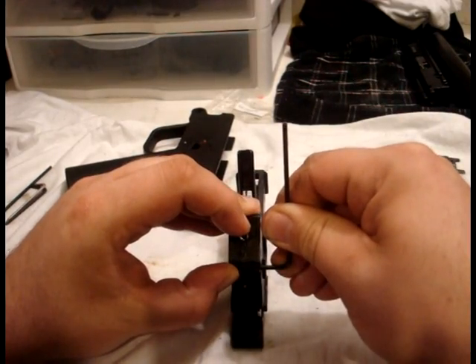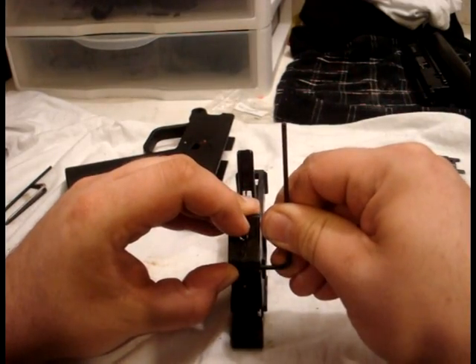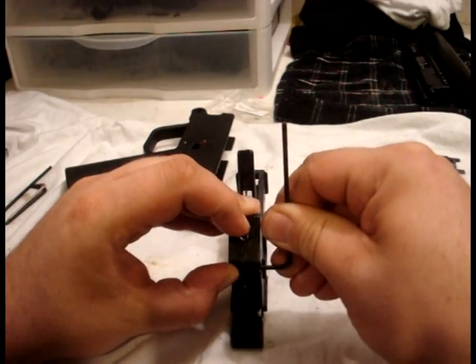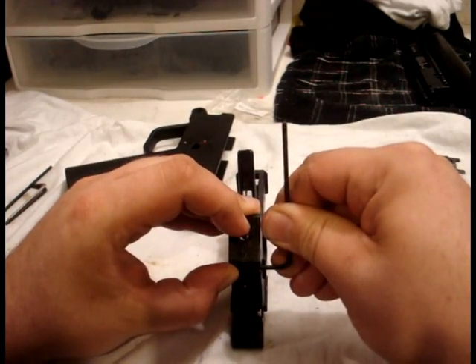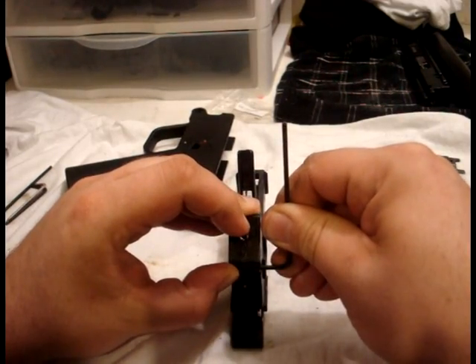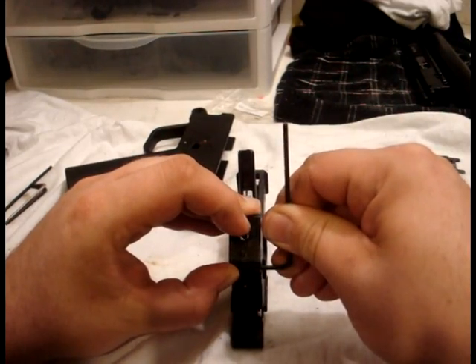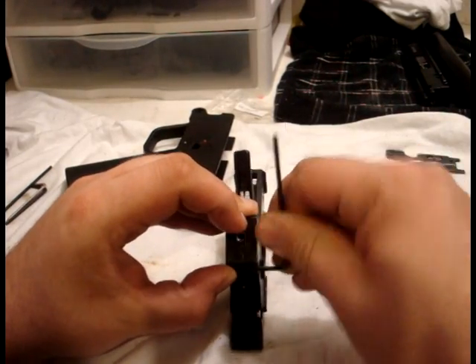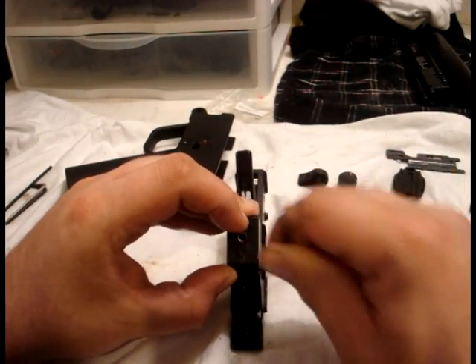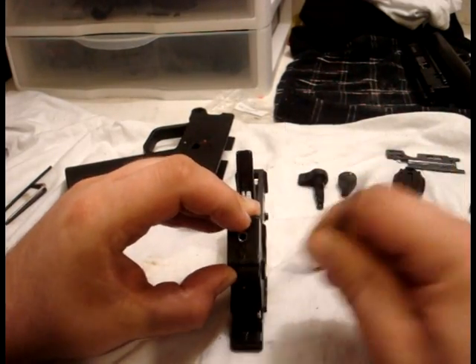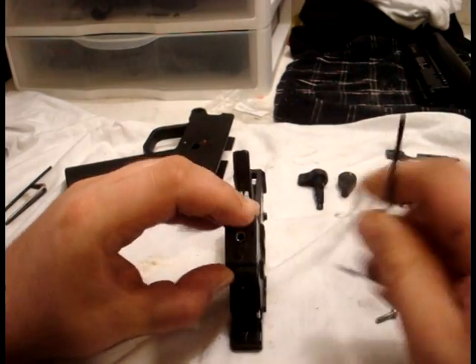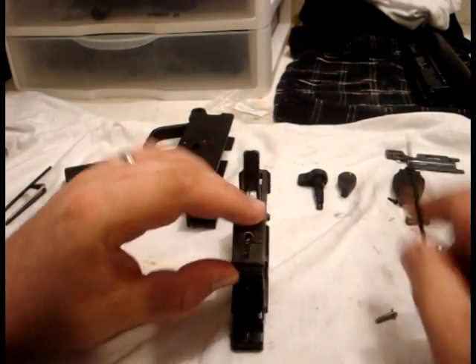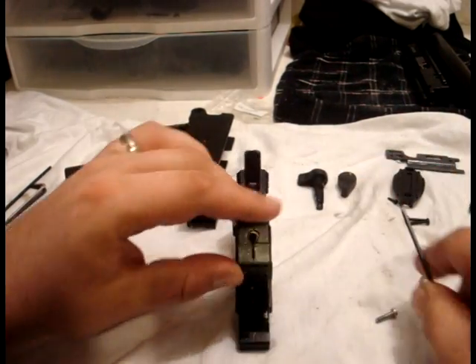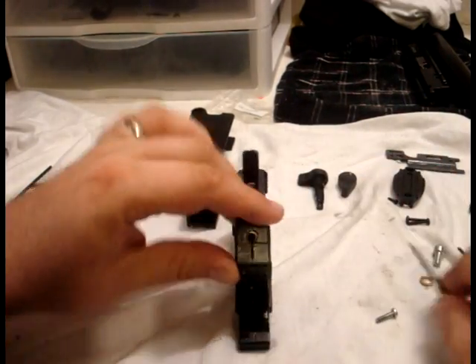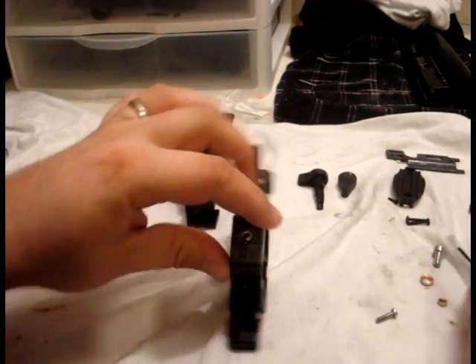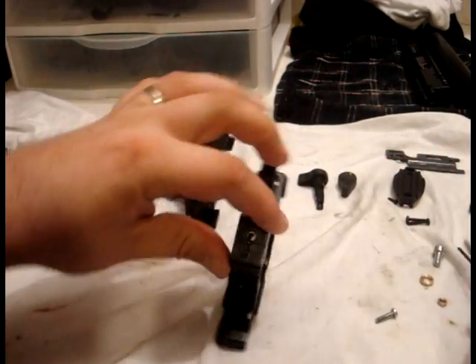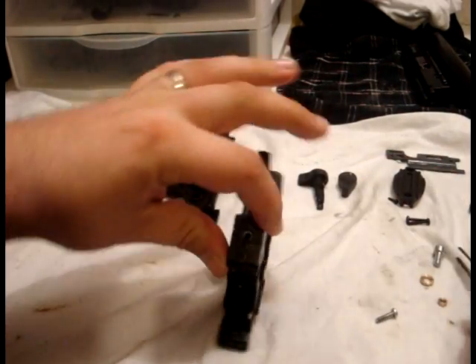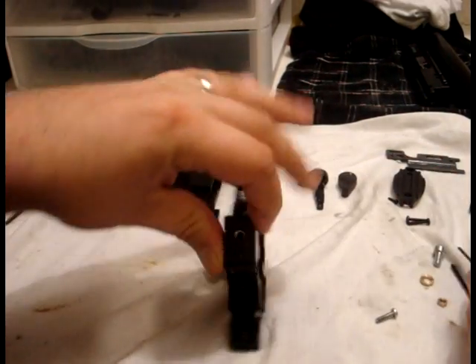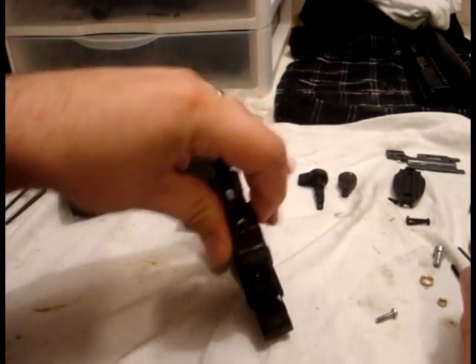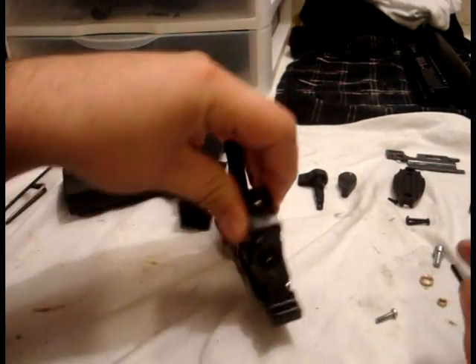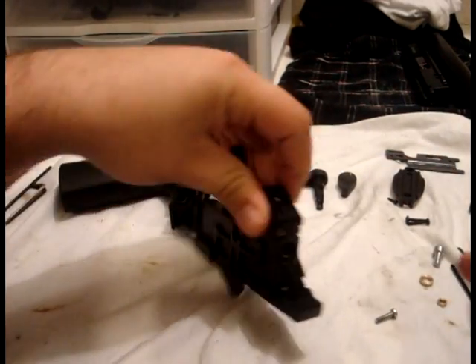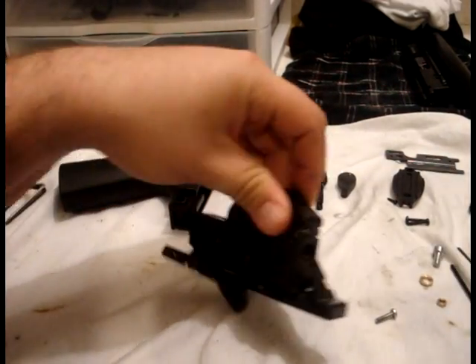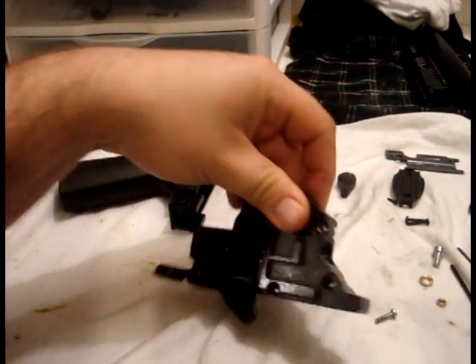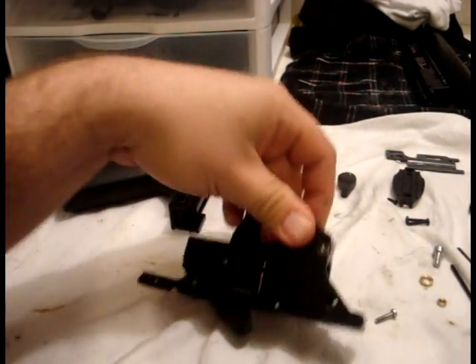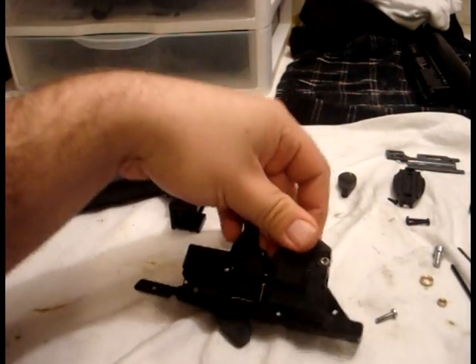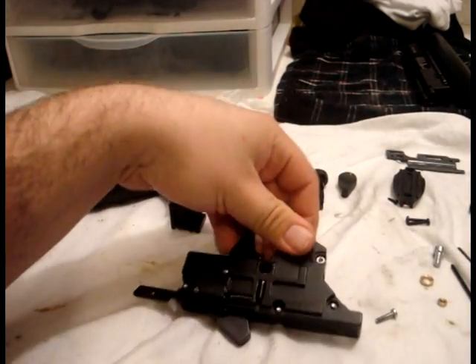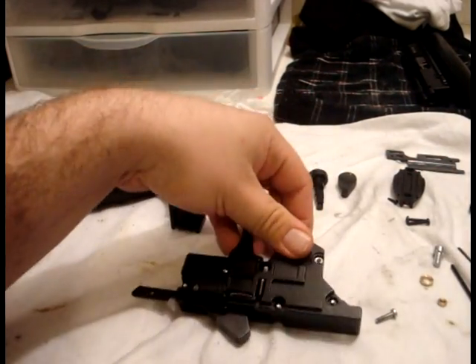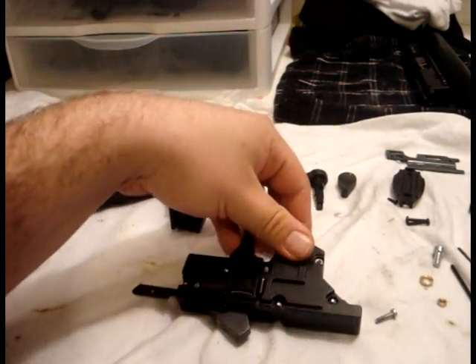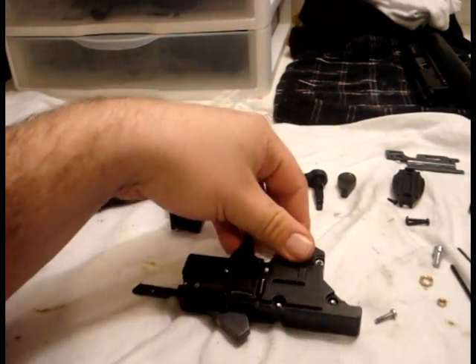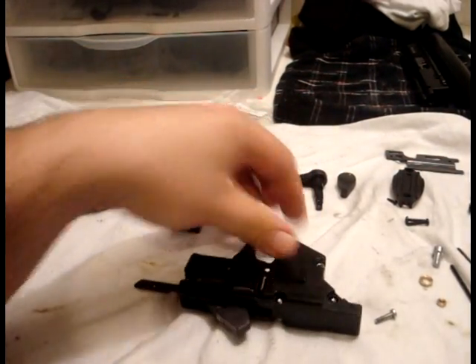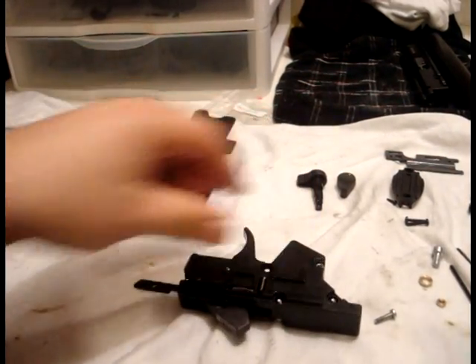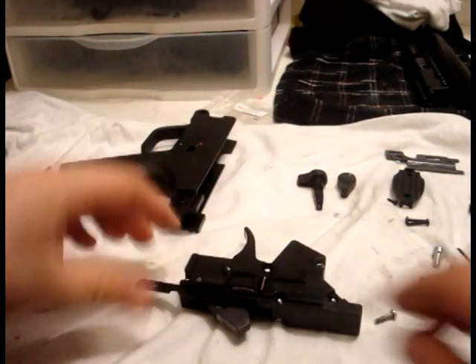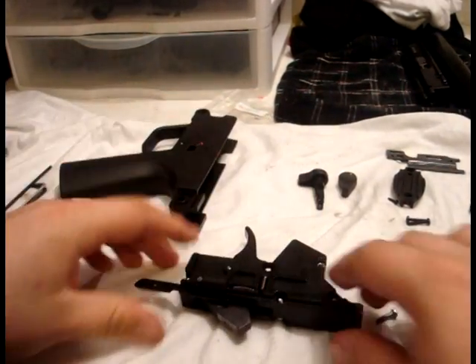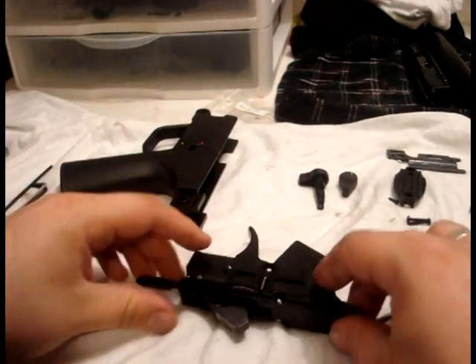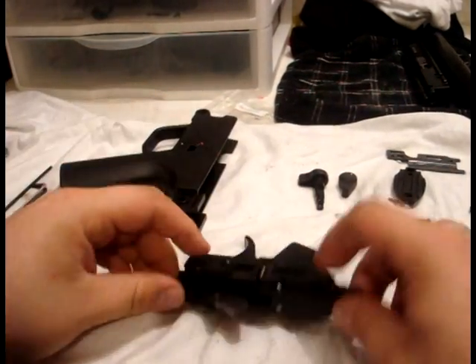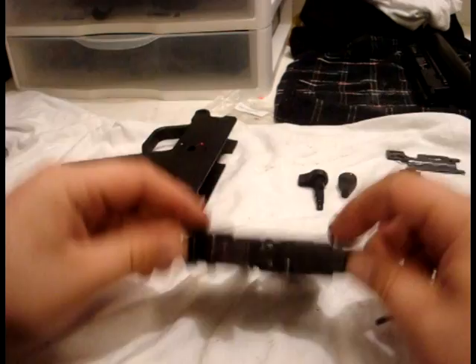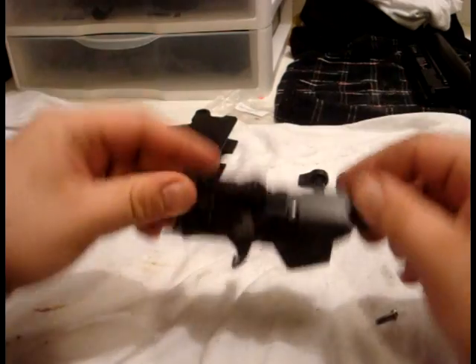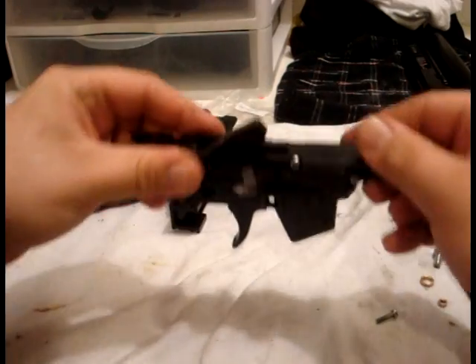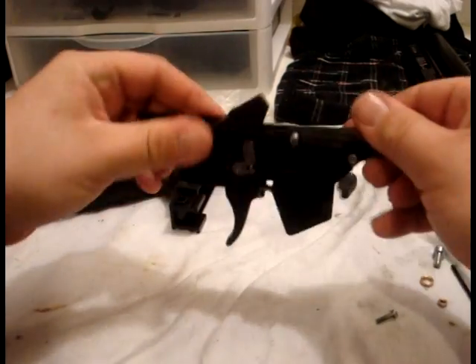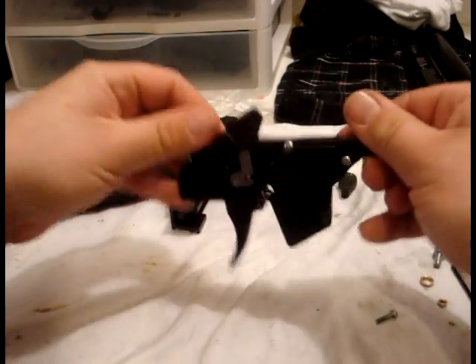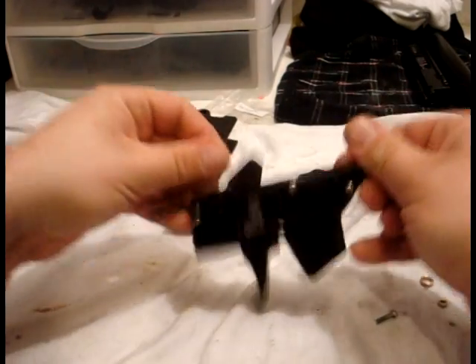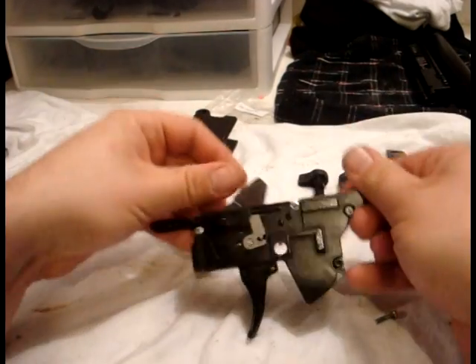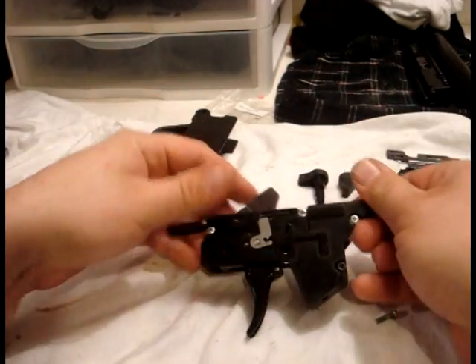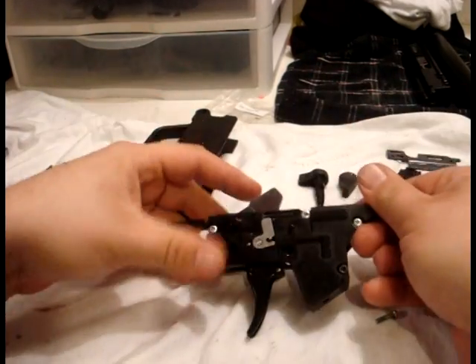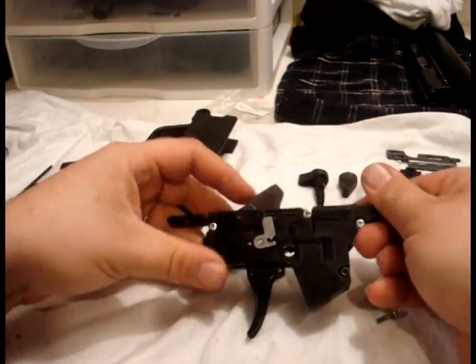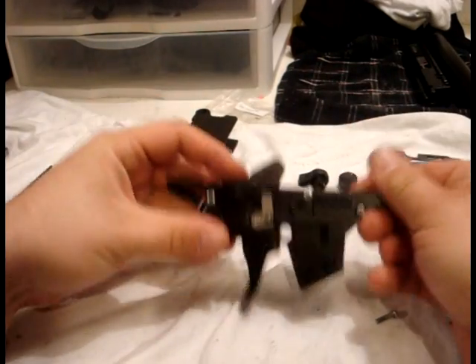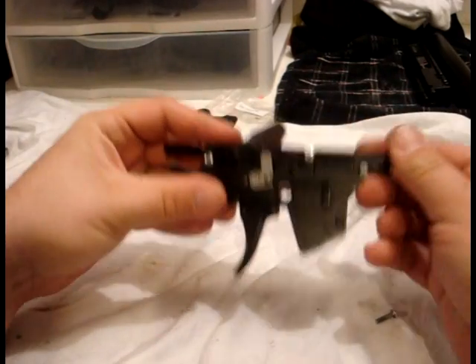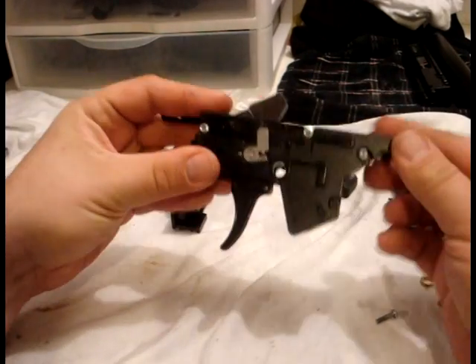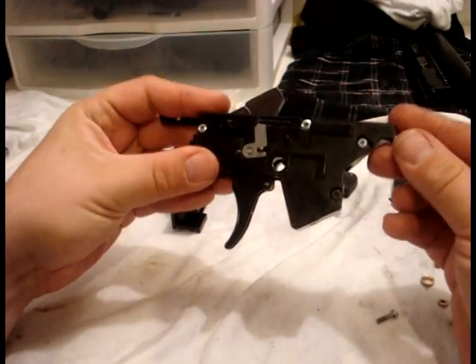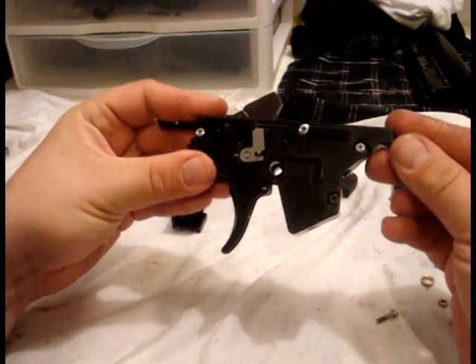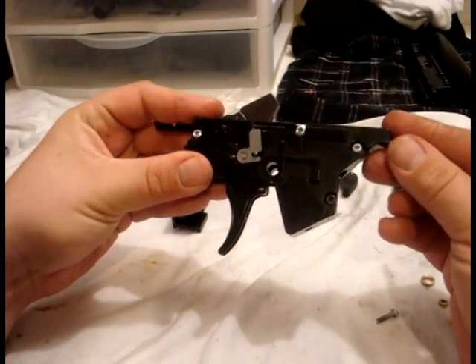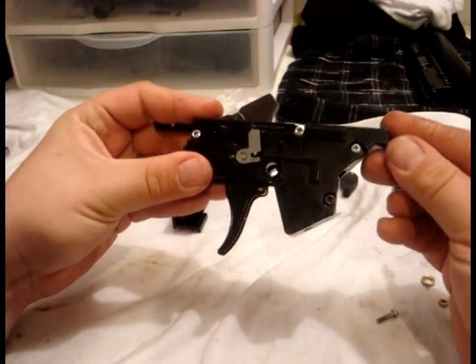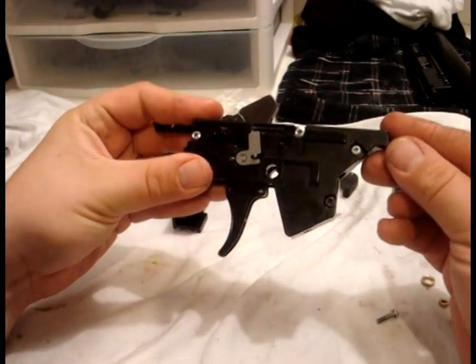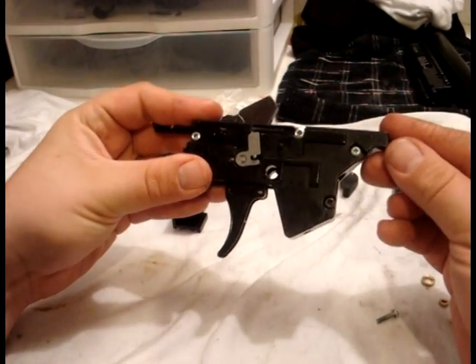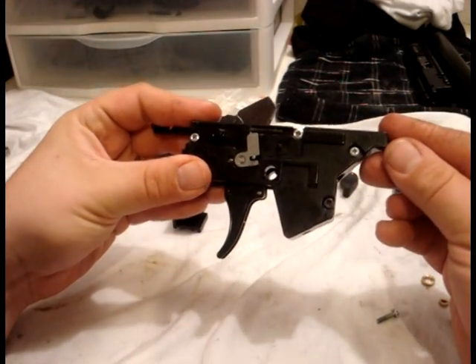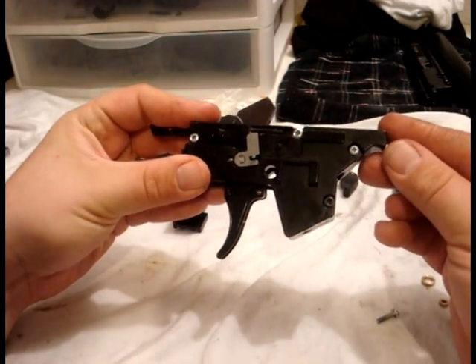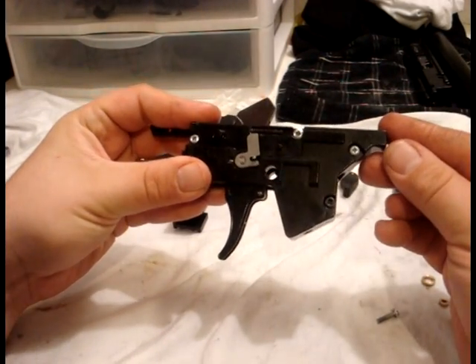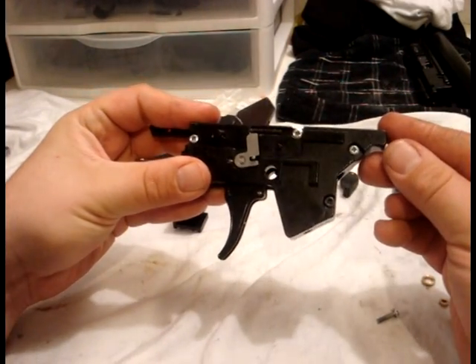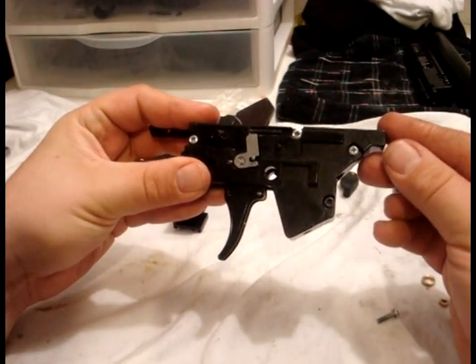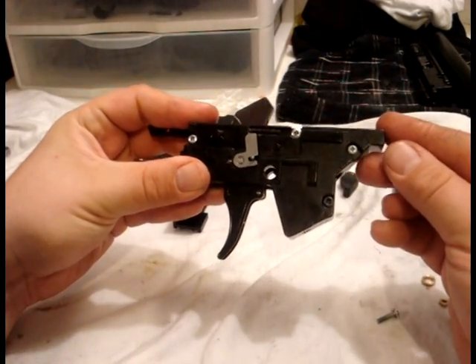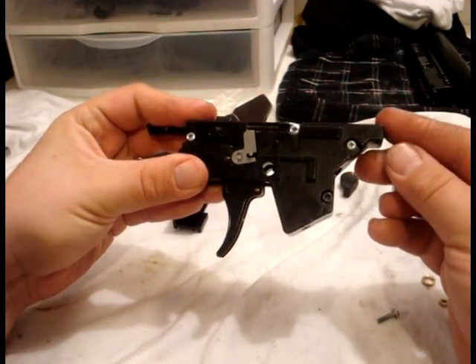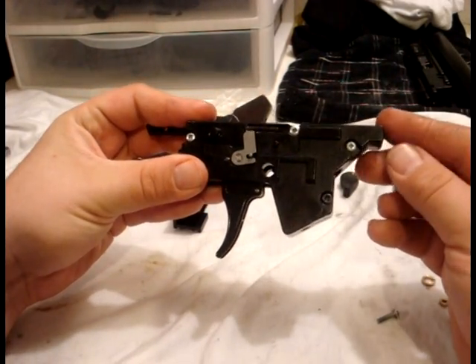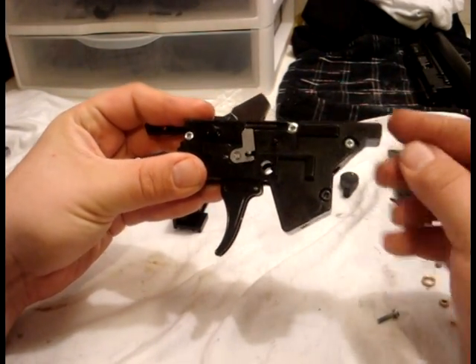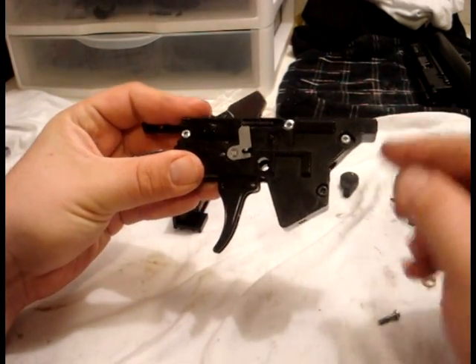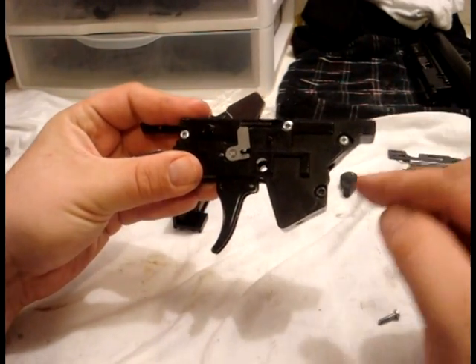Don't strip them out. Just repeat the process for all four screws.